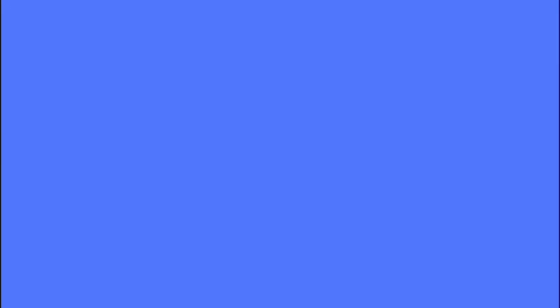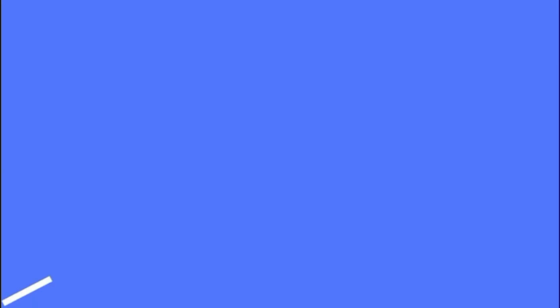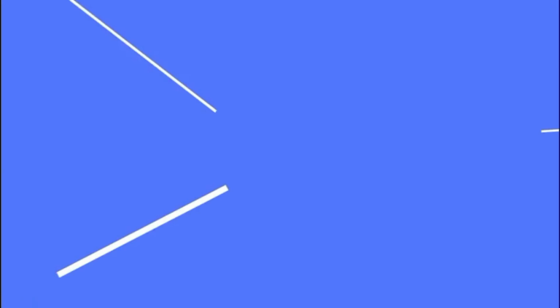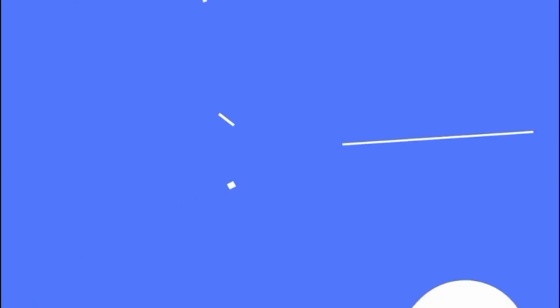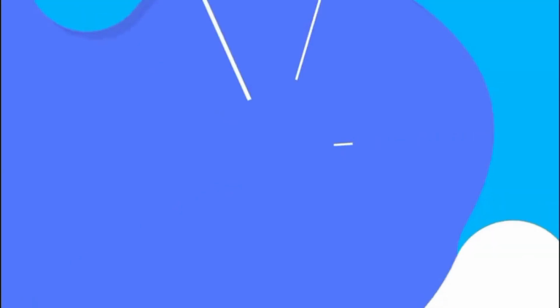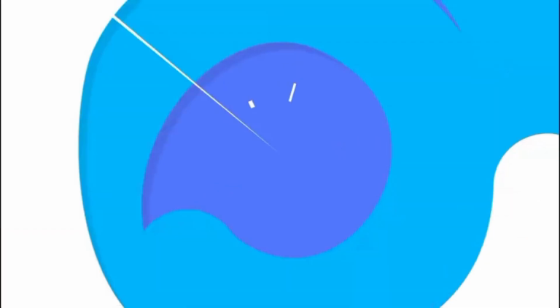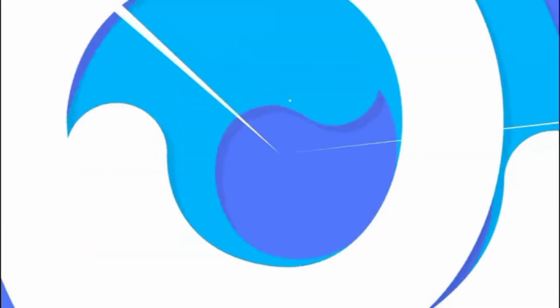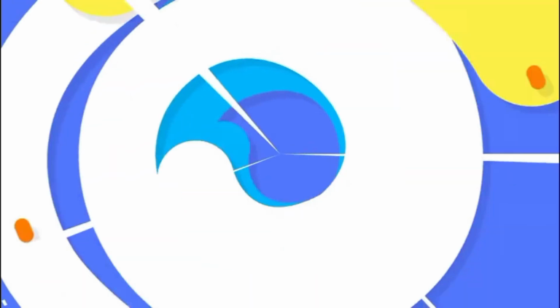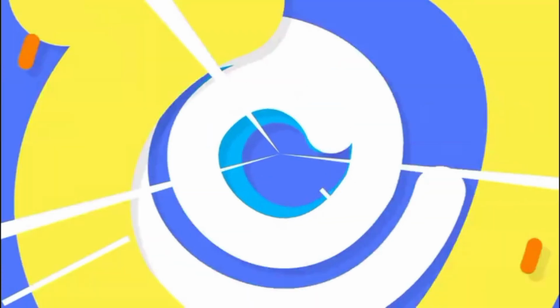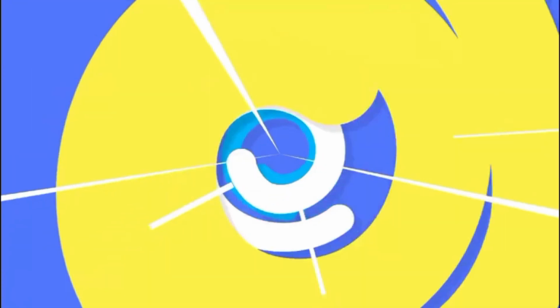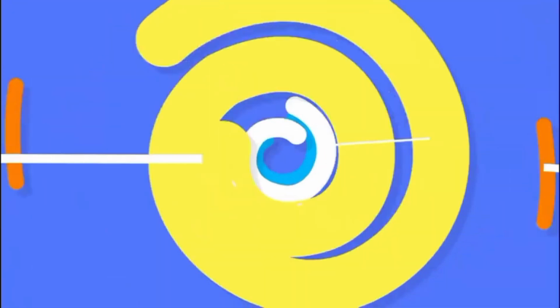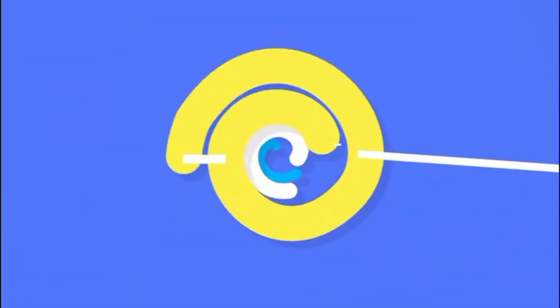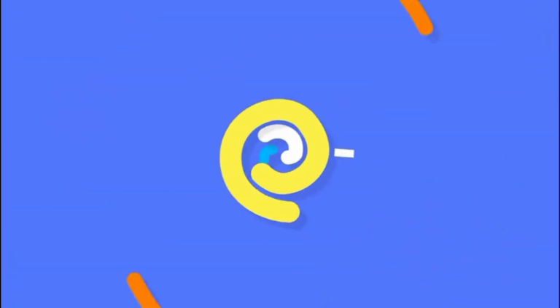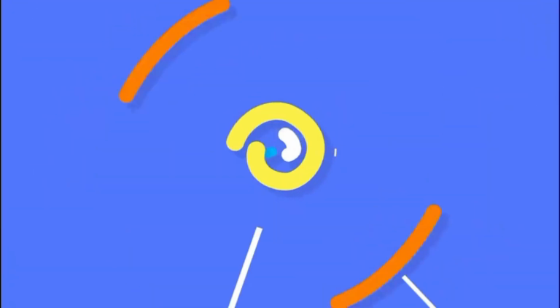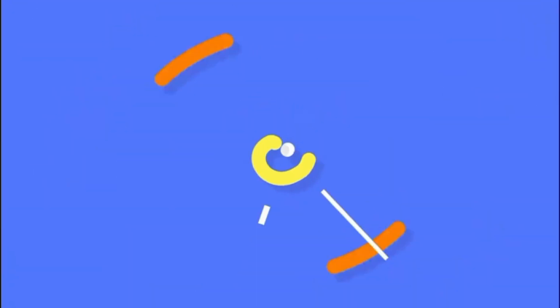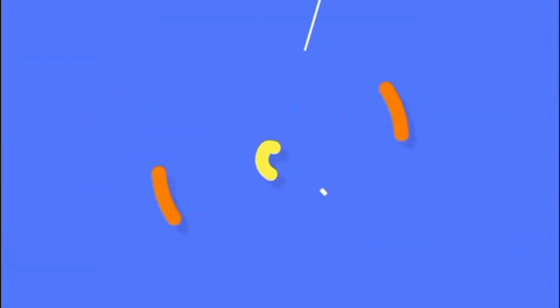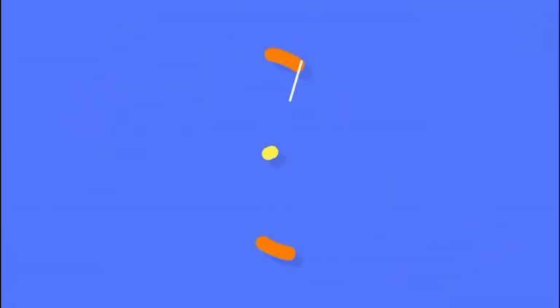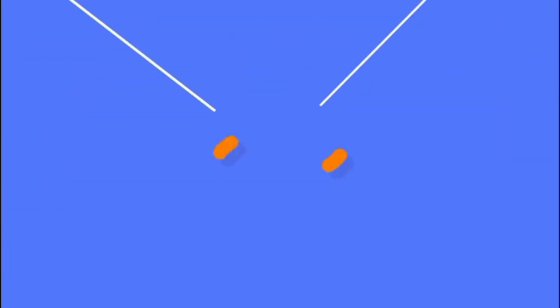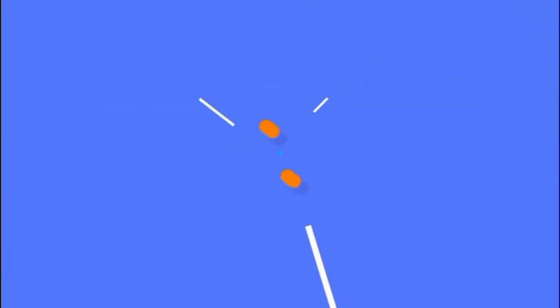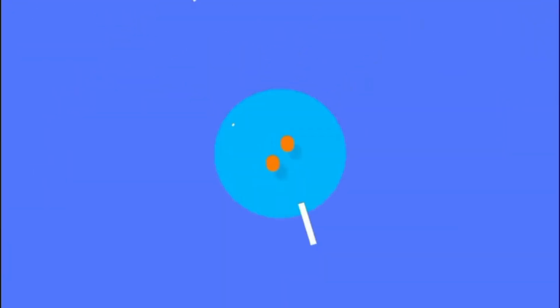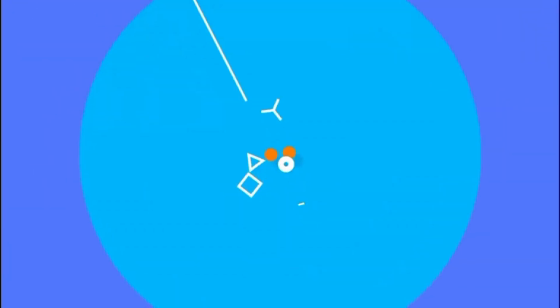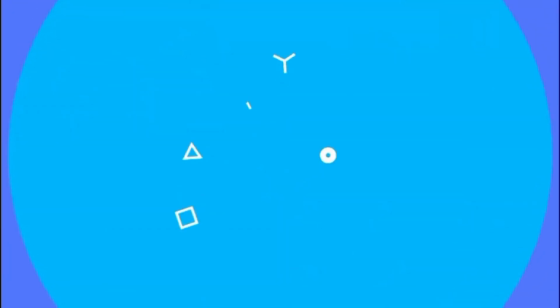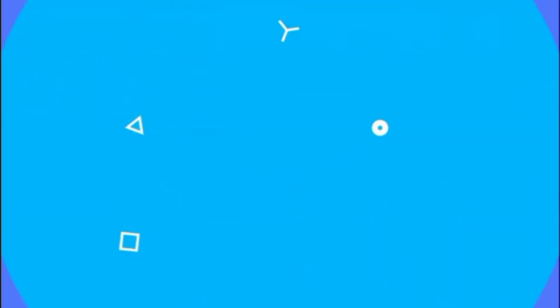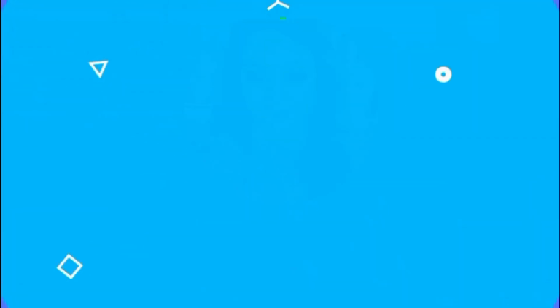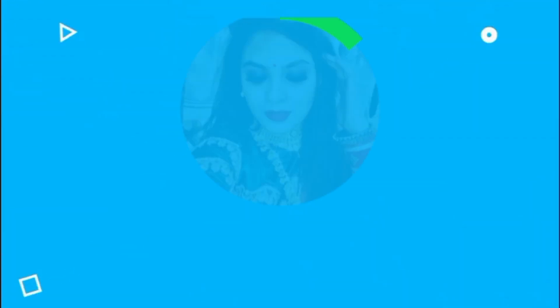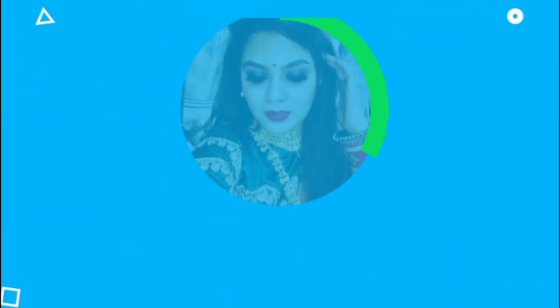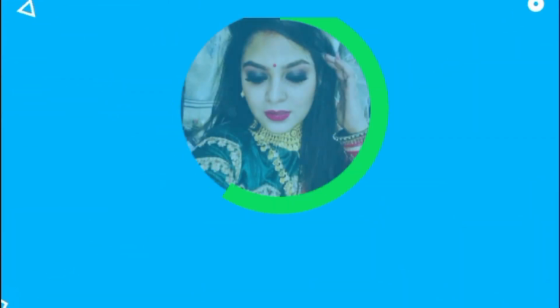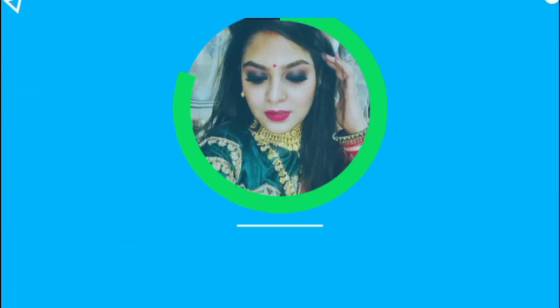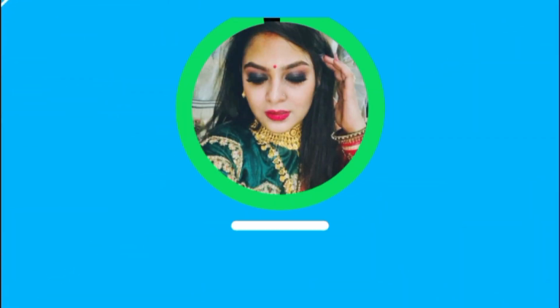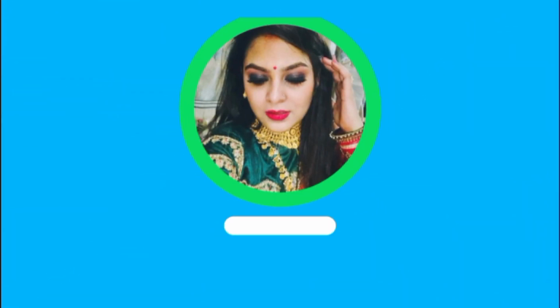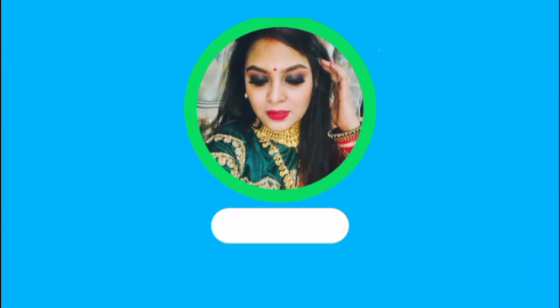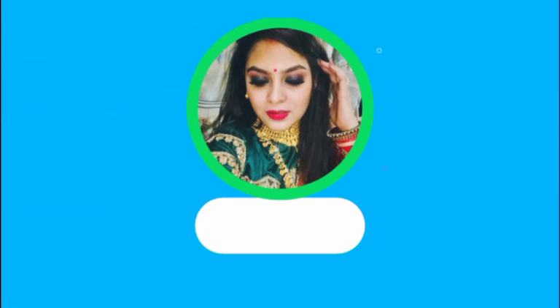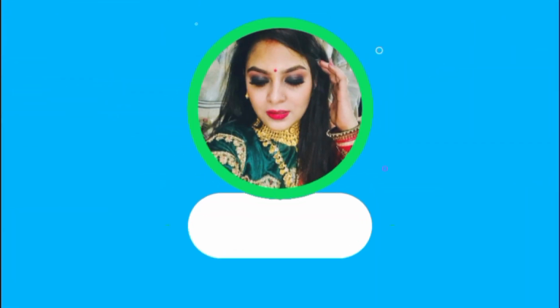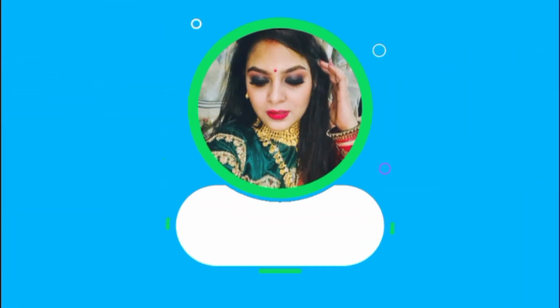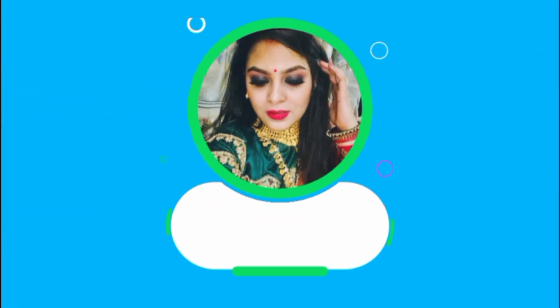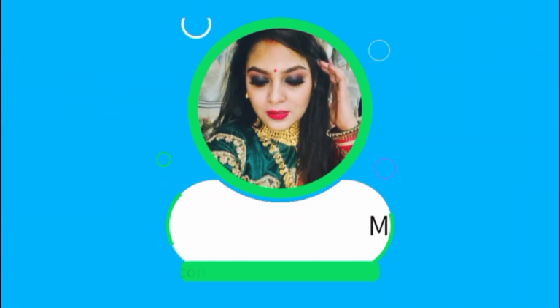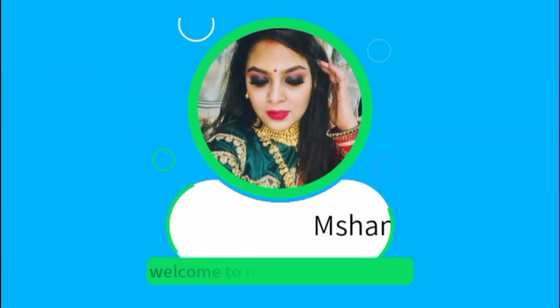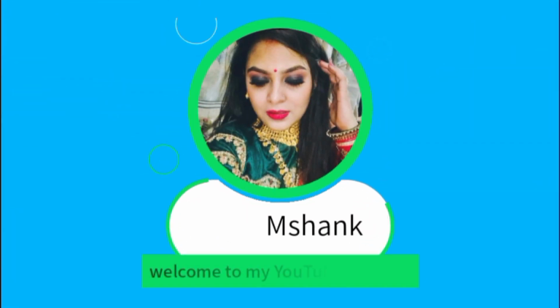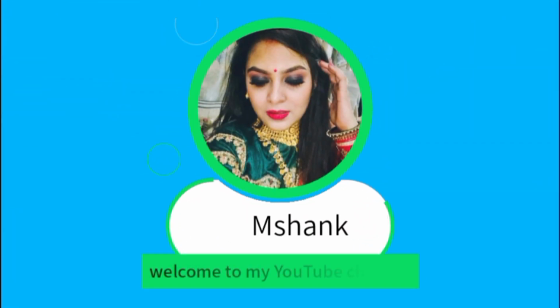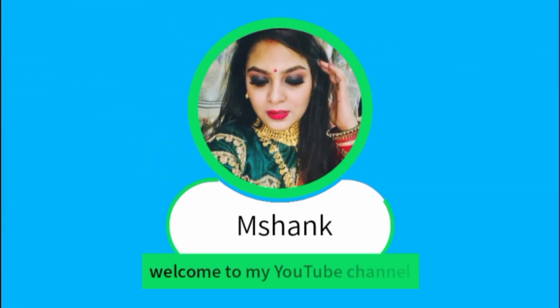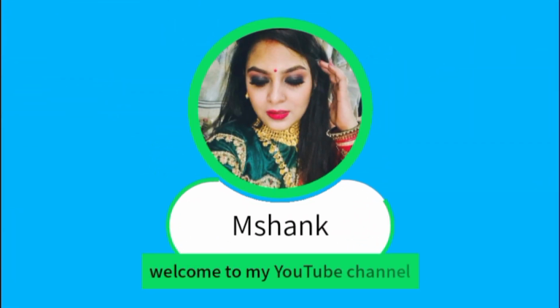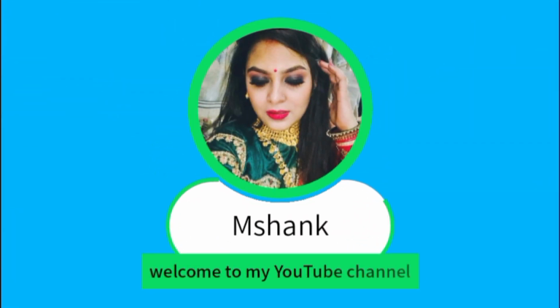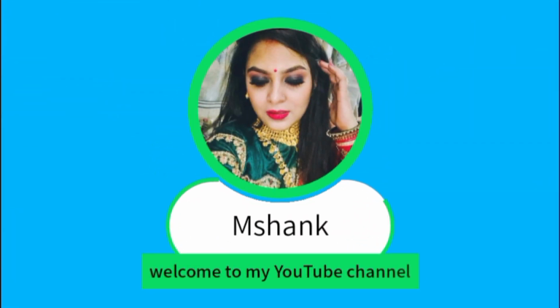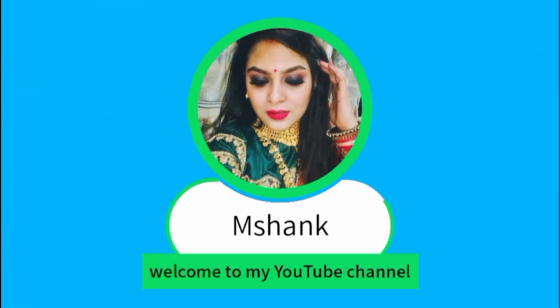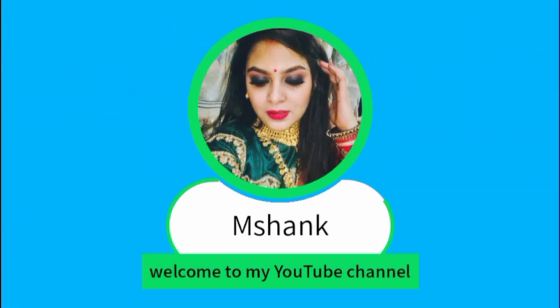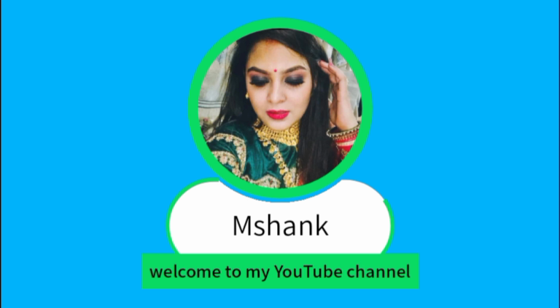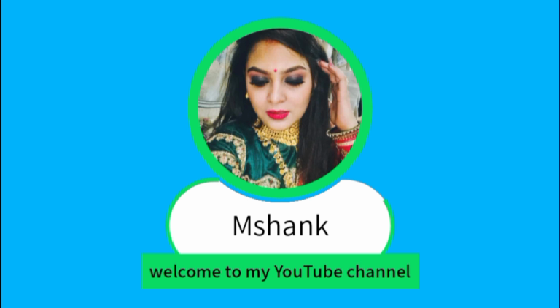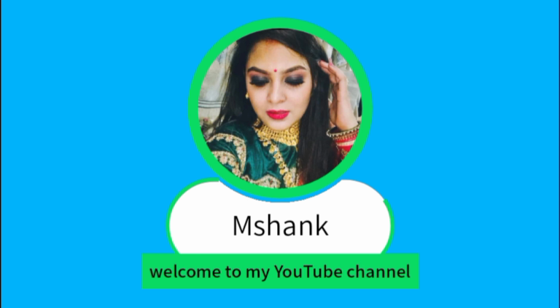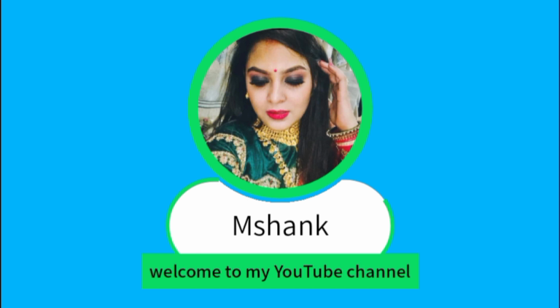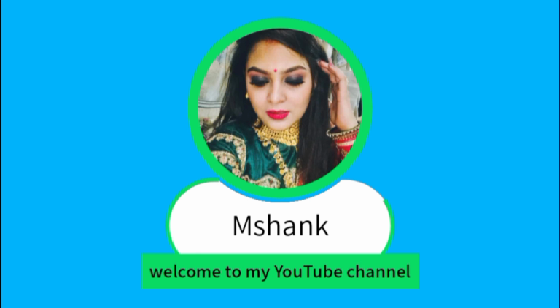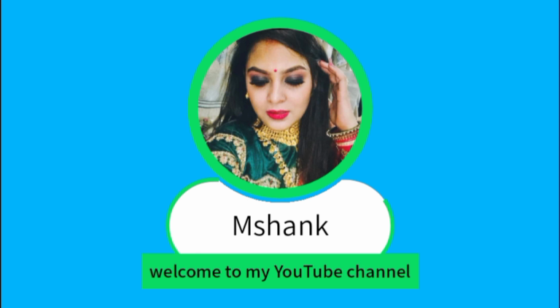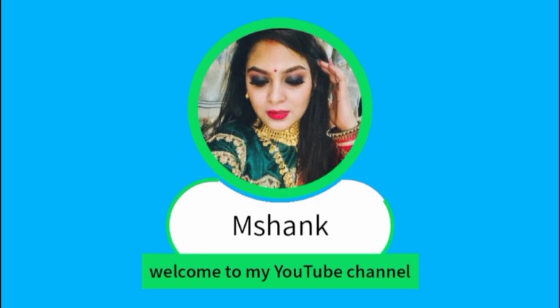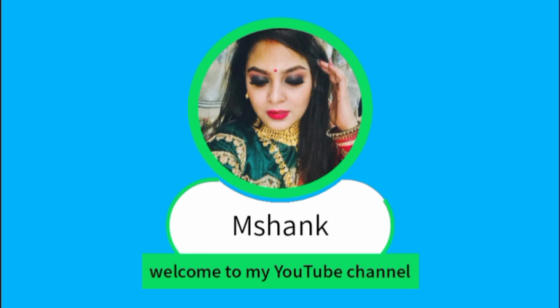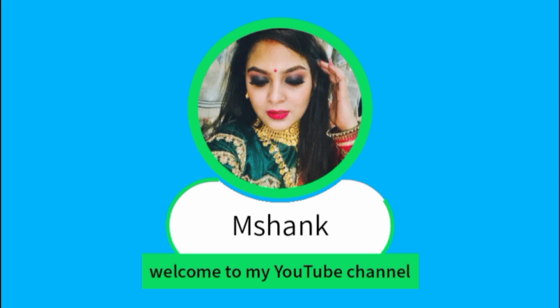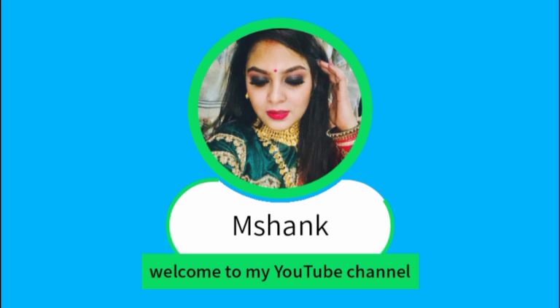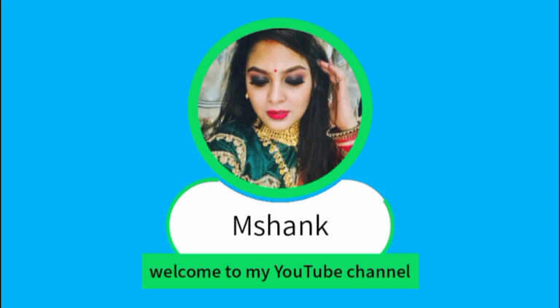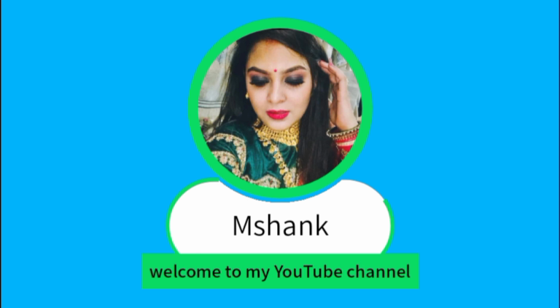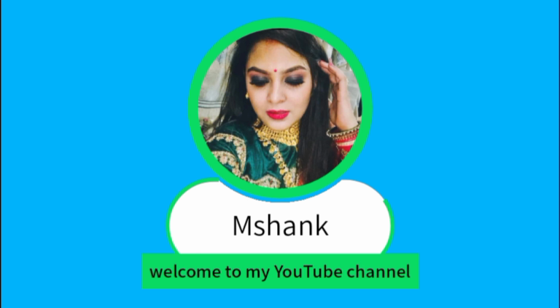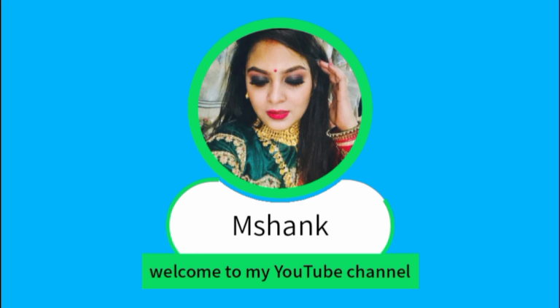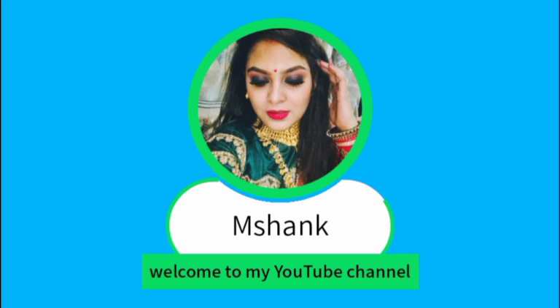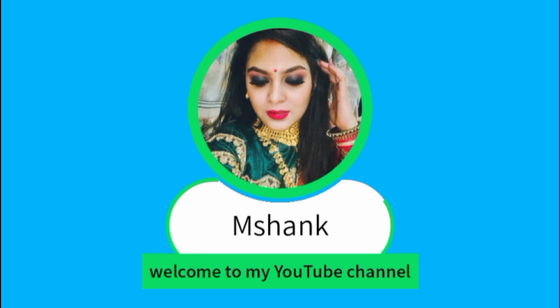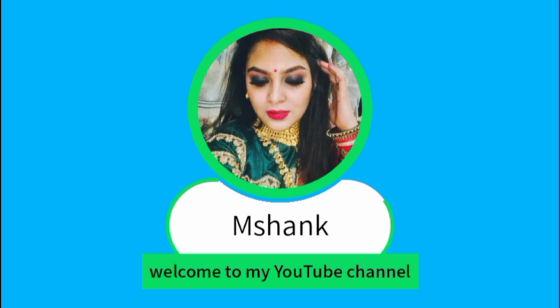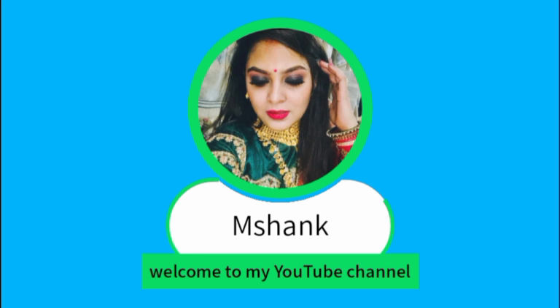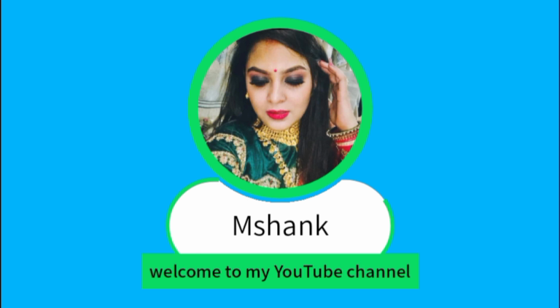Hello everyone, welcome back to my channel. I hope you all are doing great. Today's item is very special.